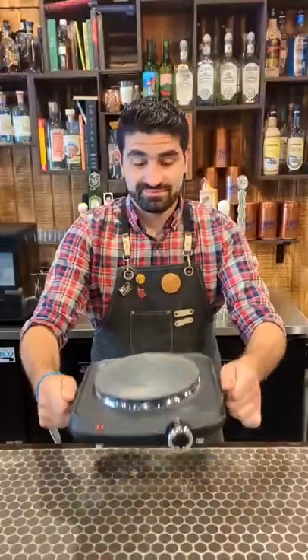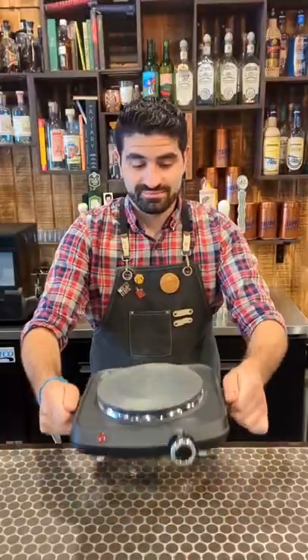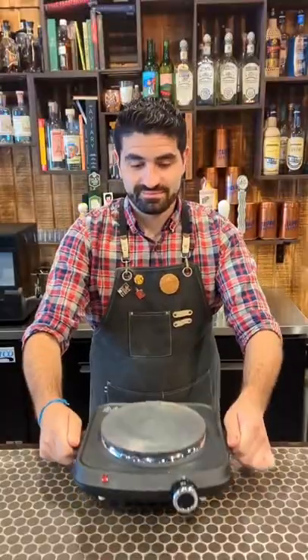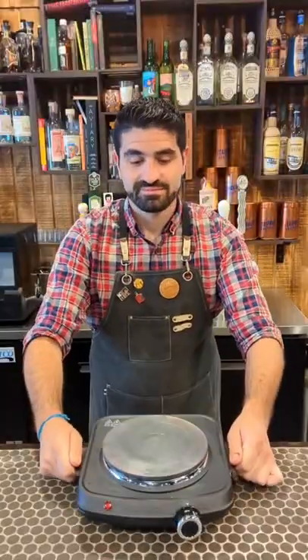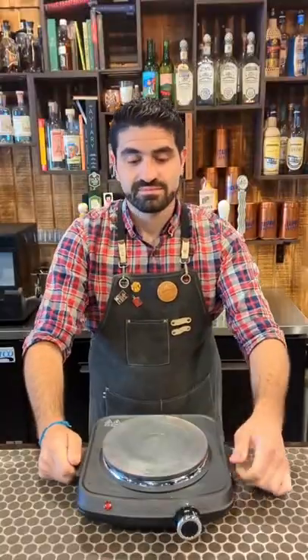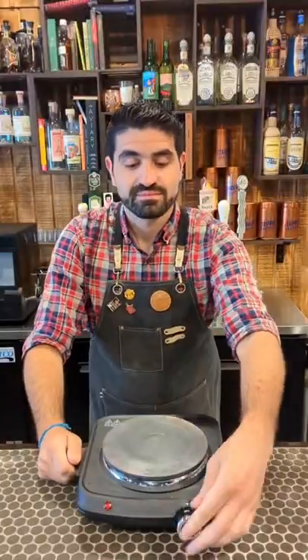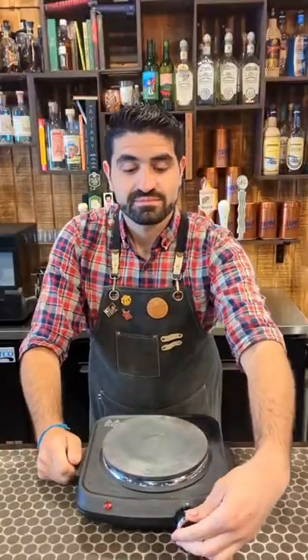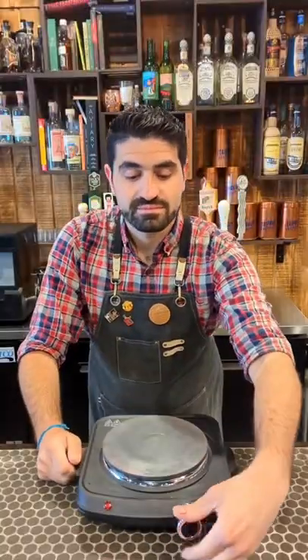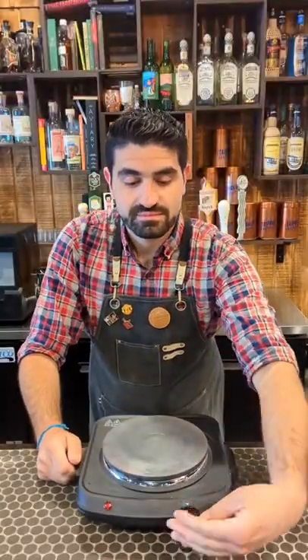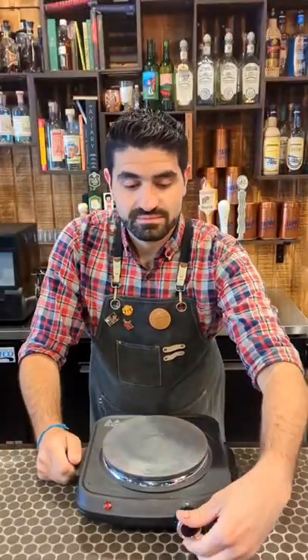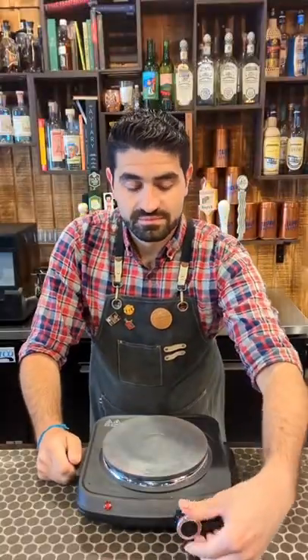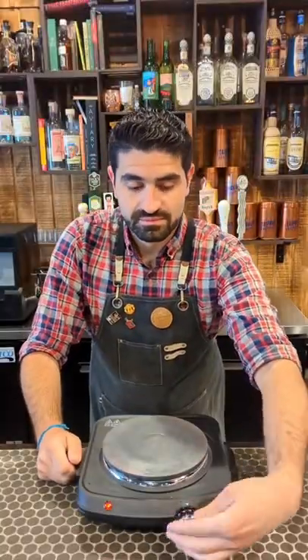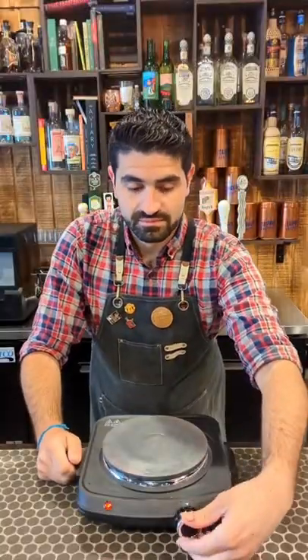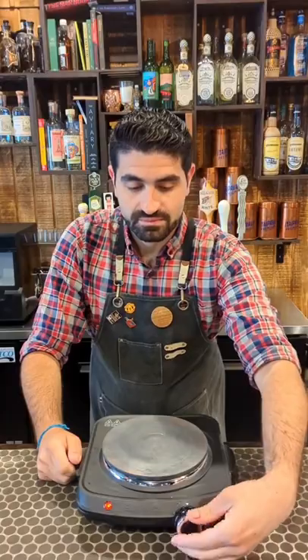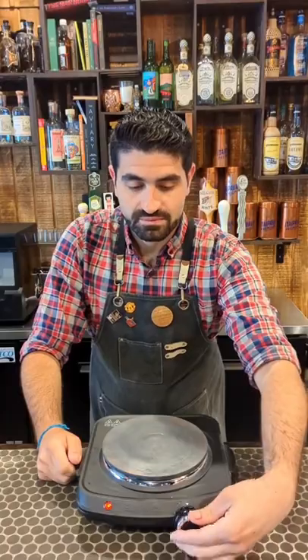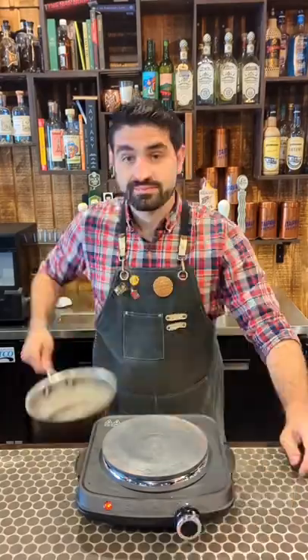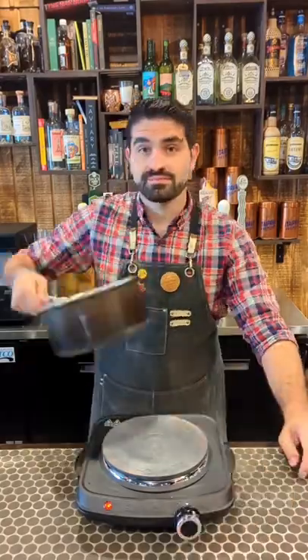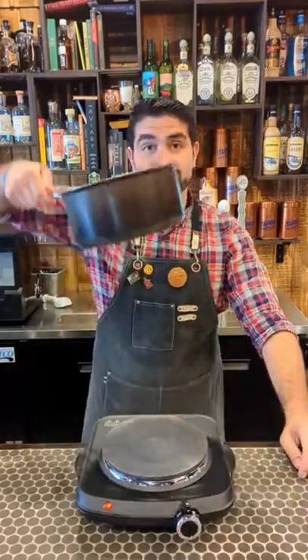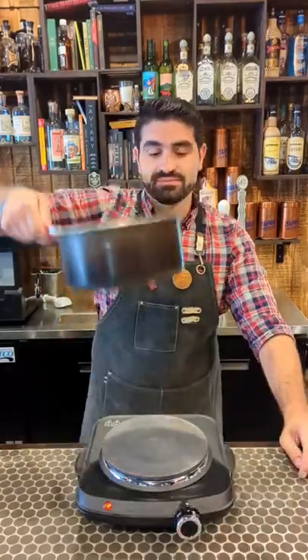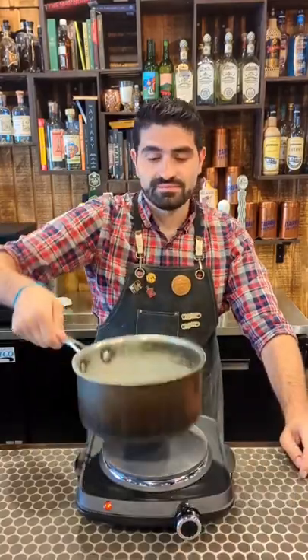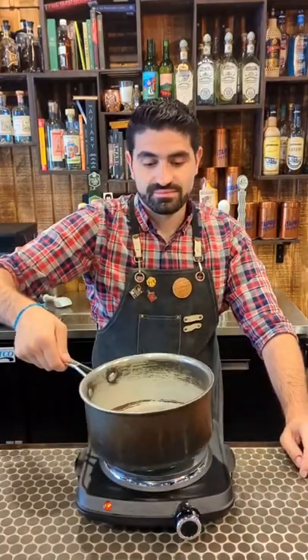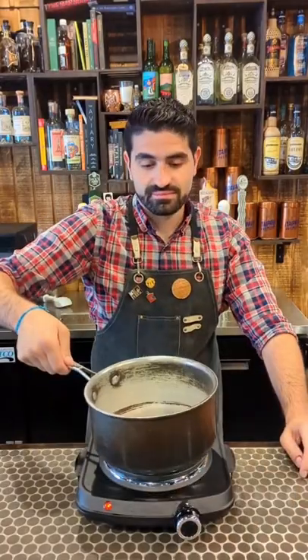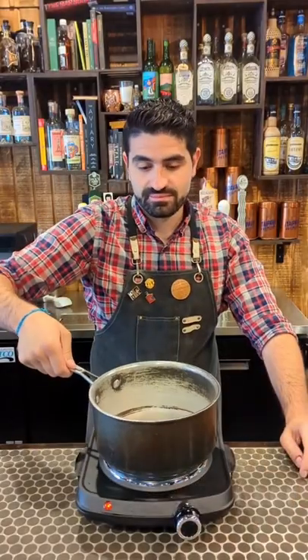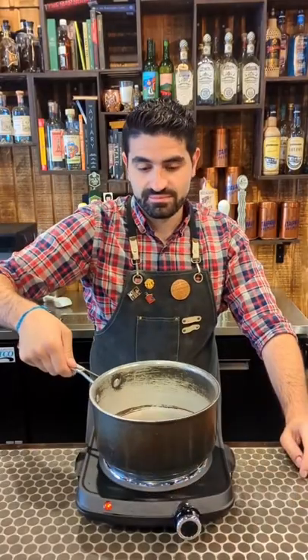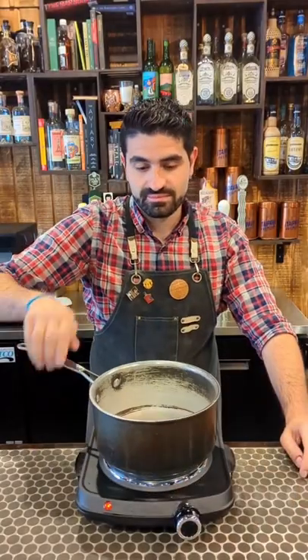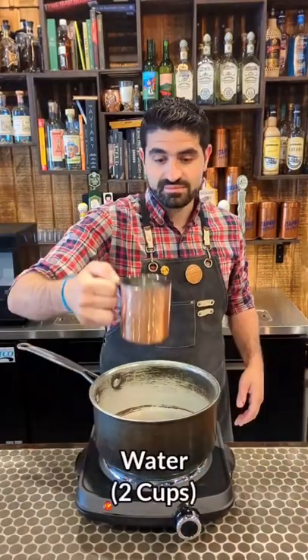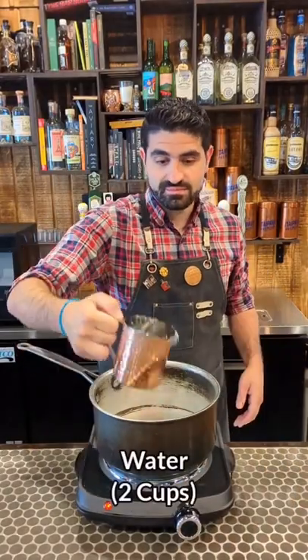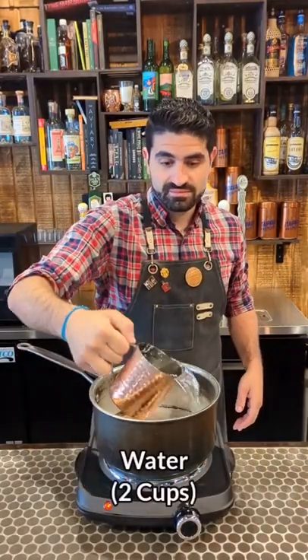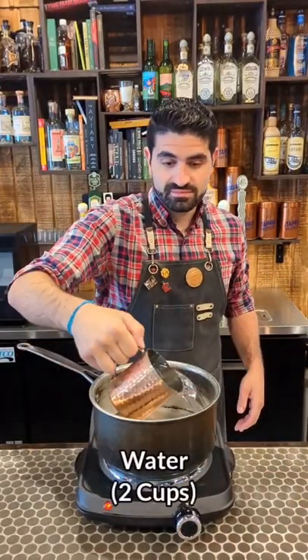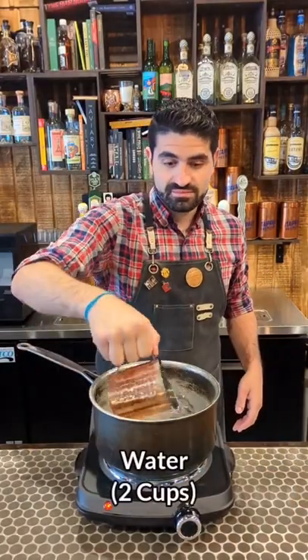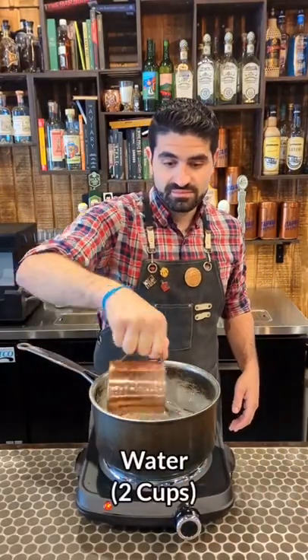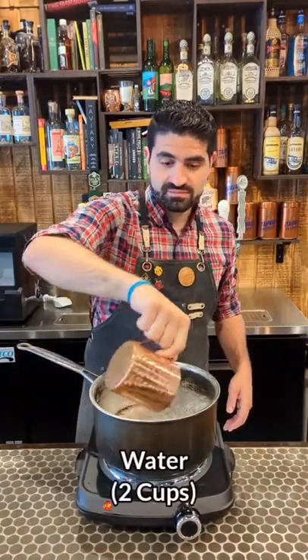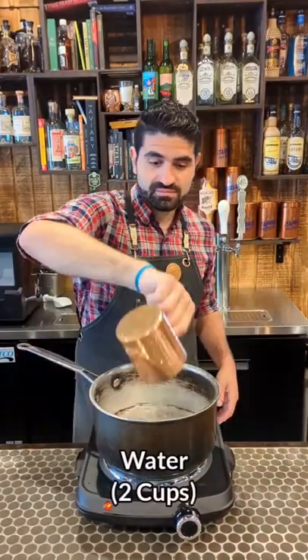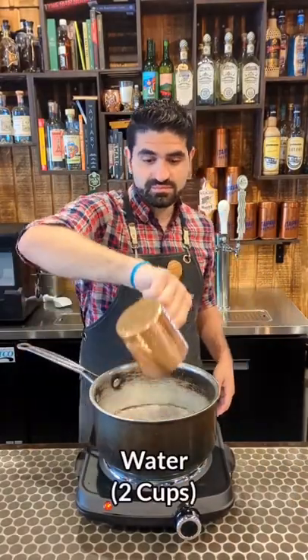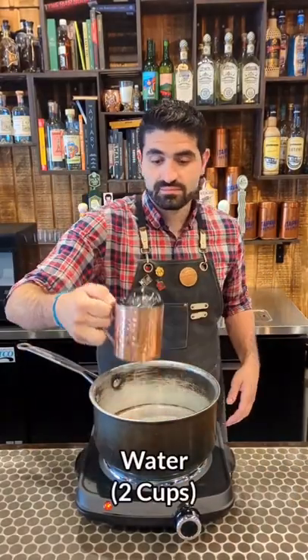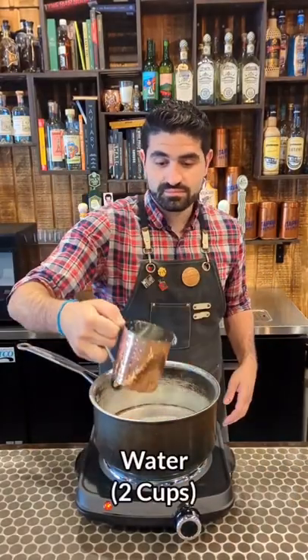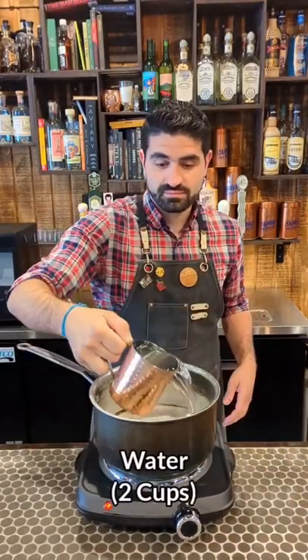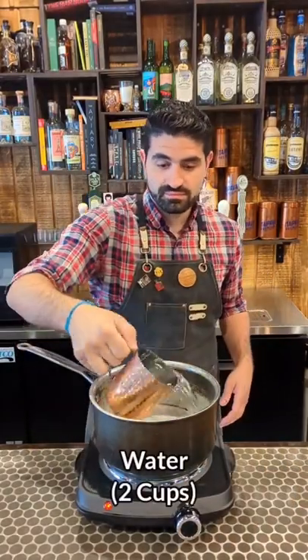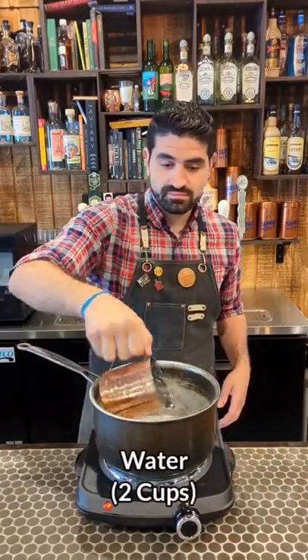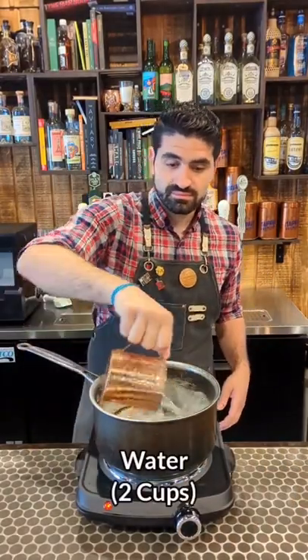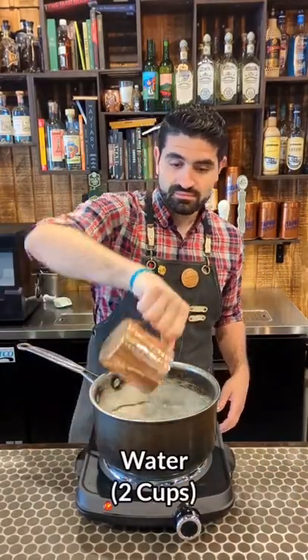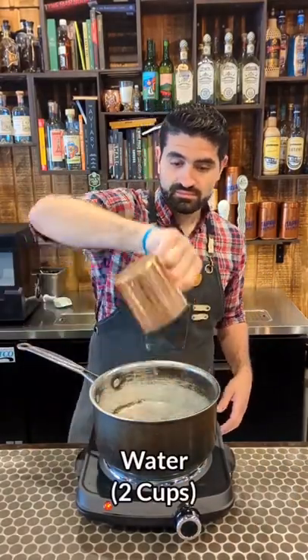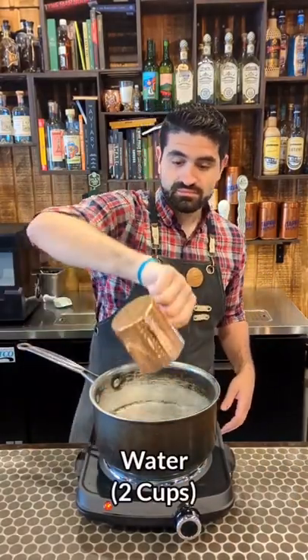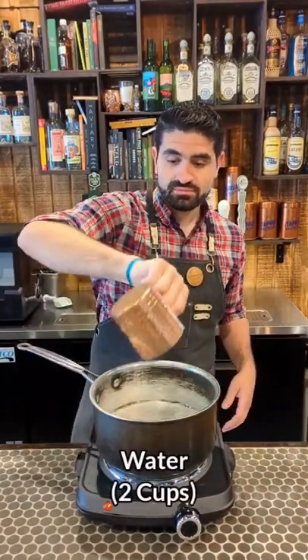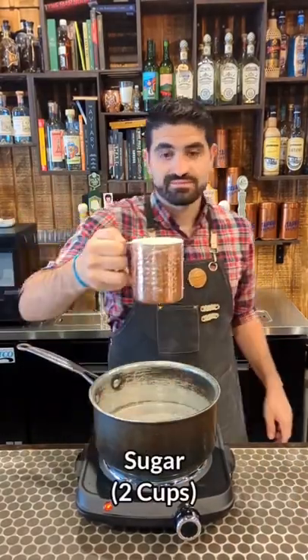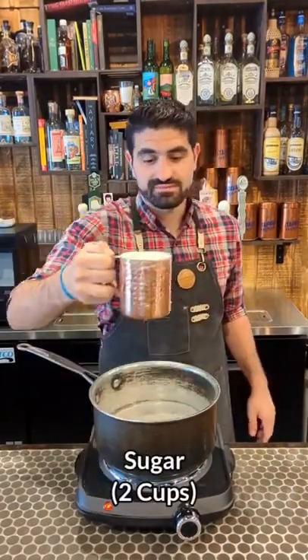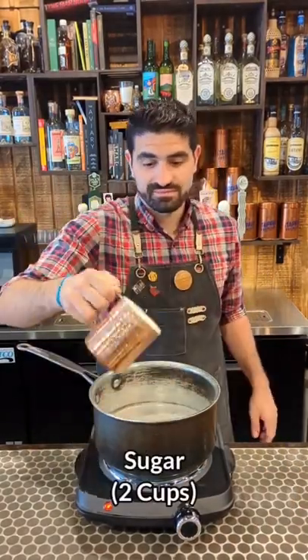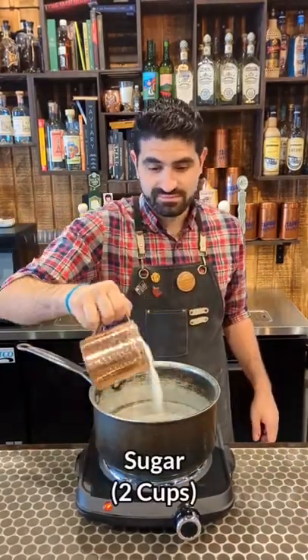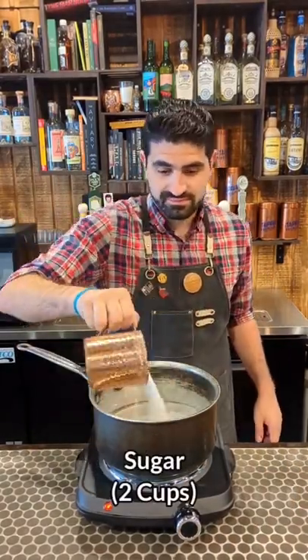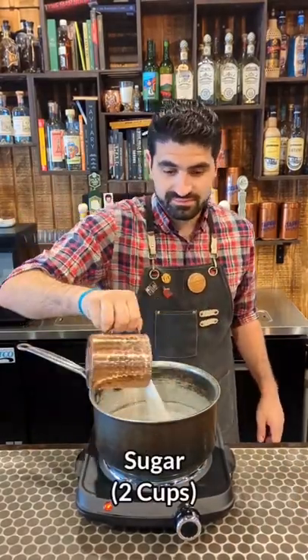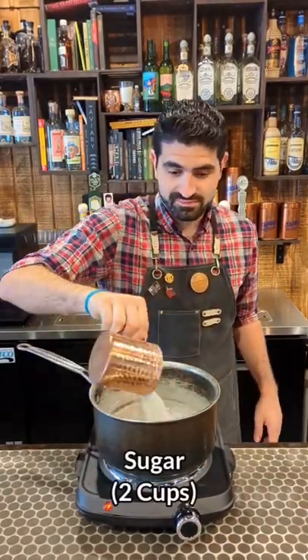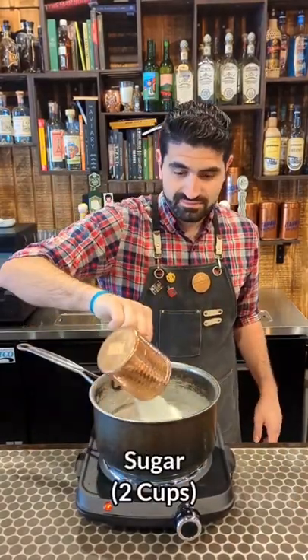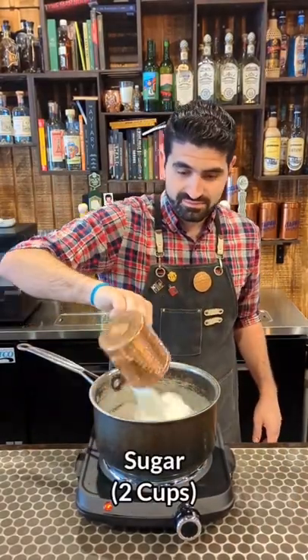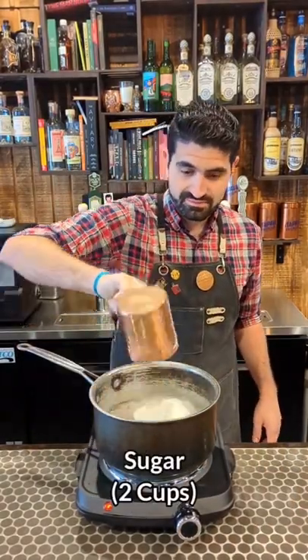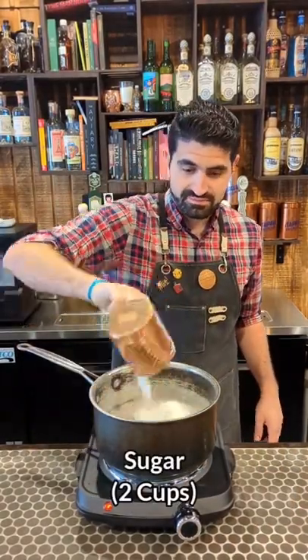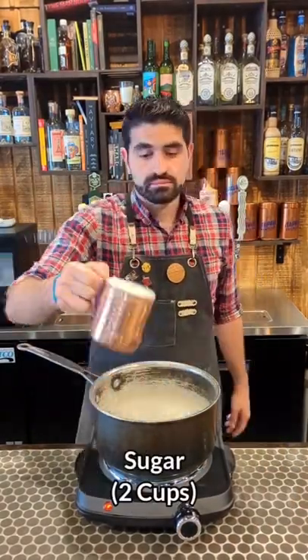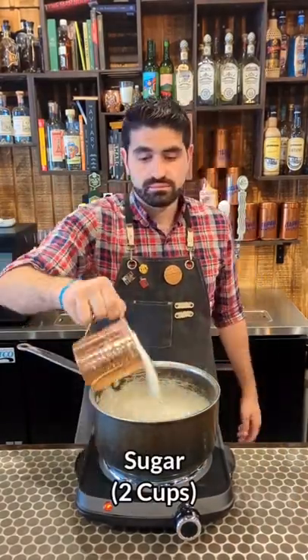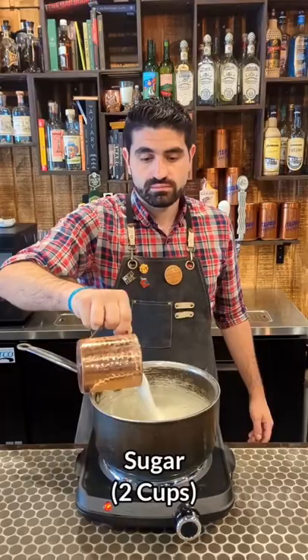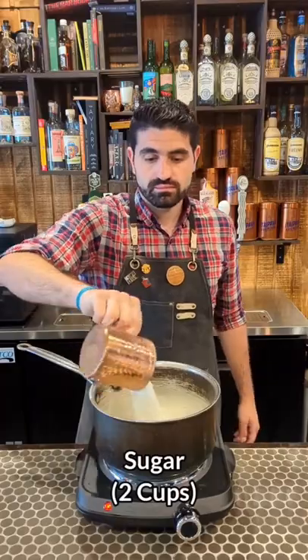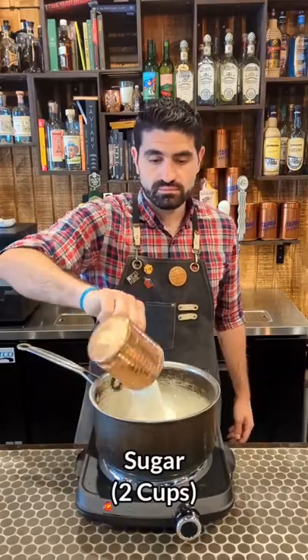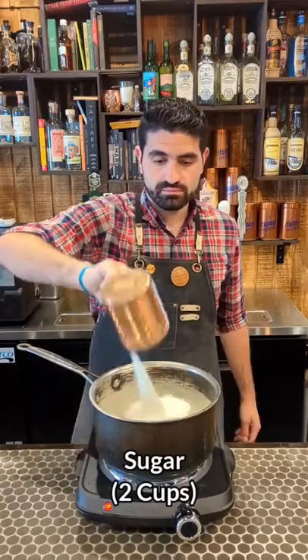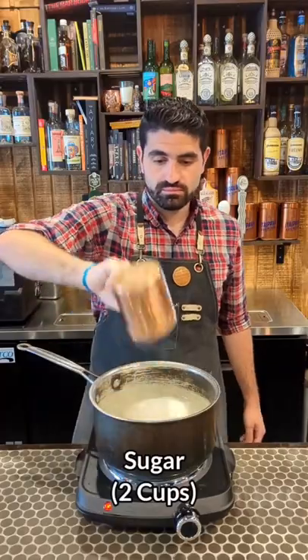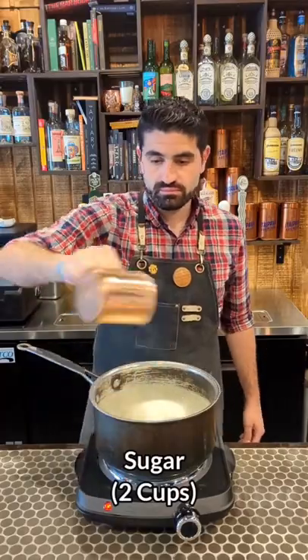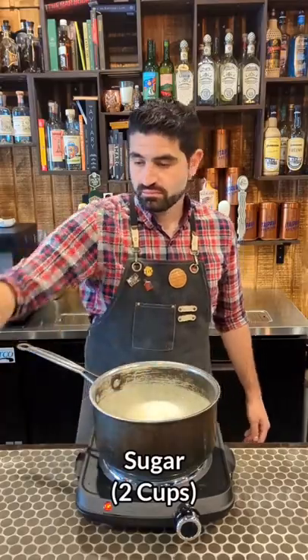First you're gonna need your stove for this. Turn on medium heat and grab yourself a saucepan. You're gonna do equal parts water and sugar — I am doing two cups of each.